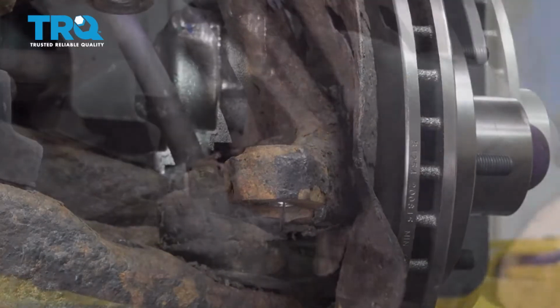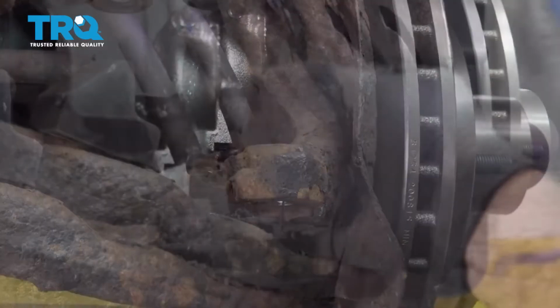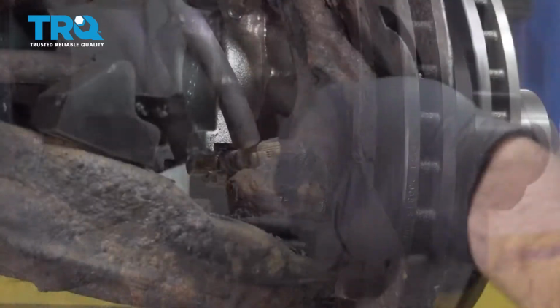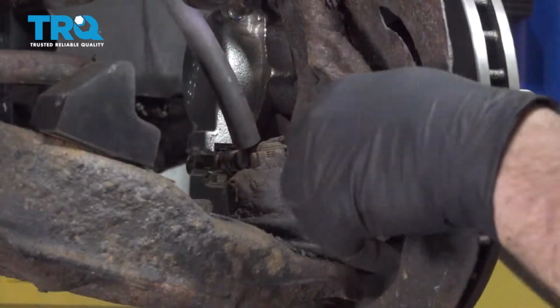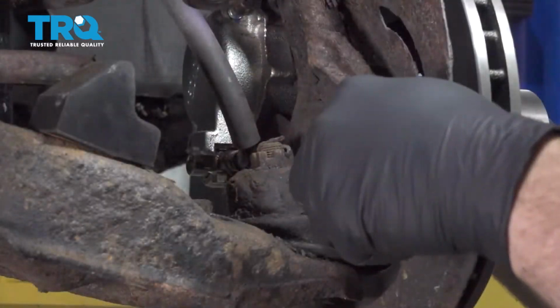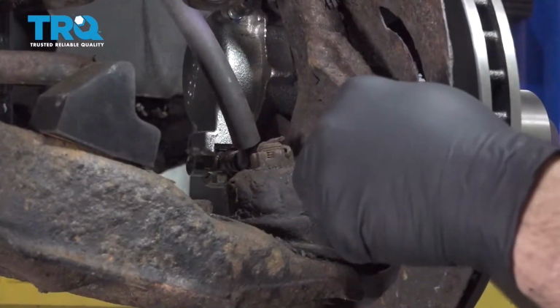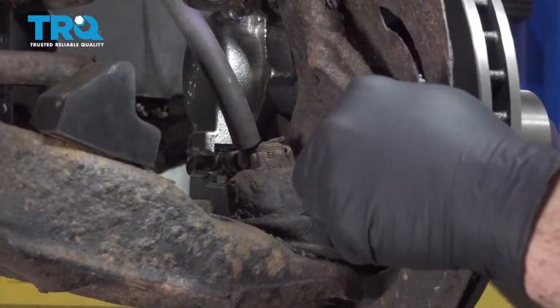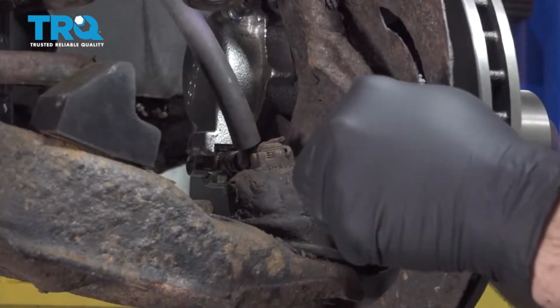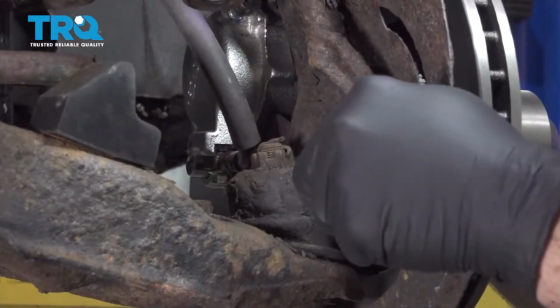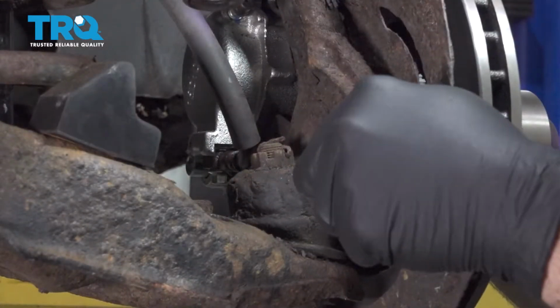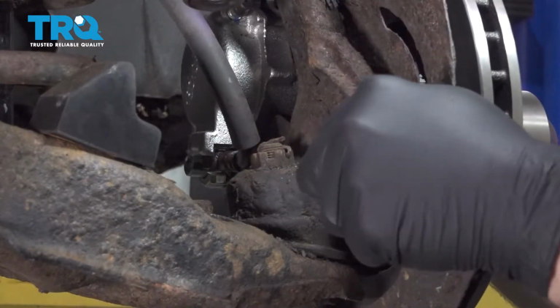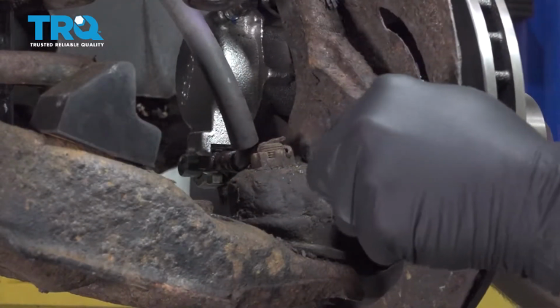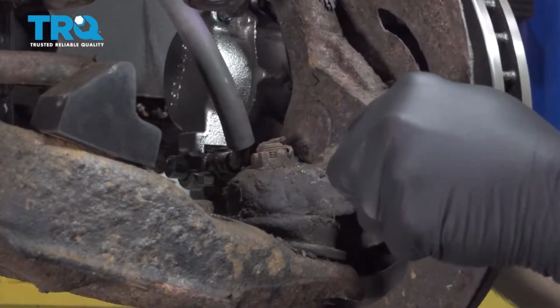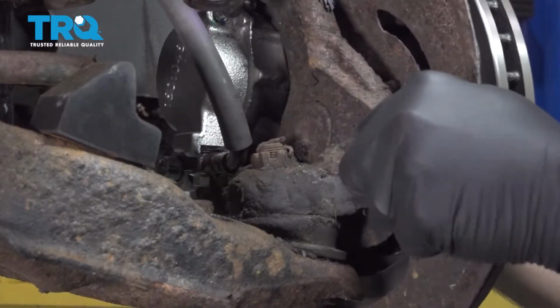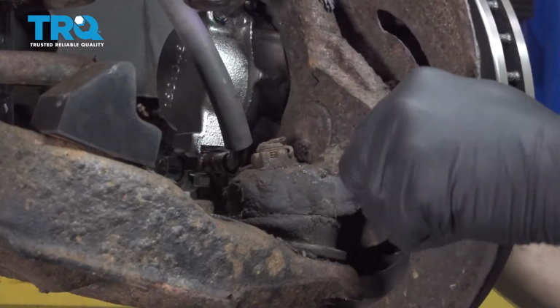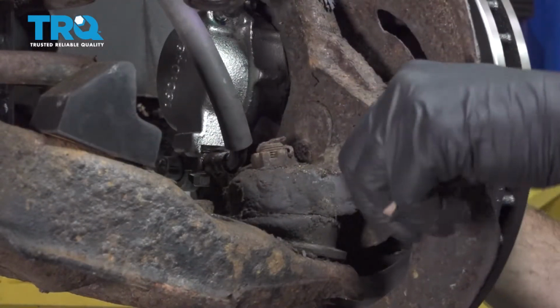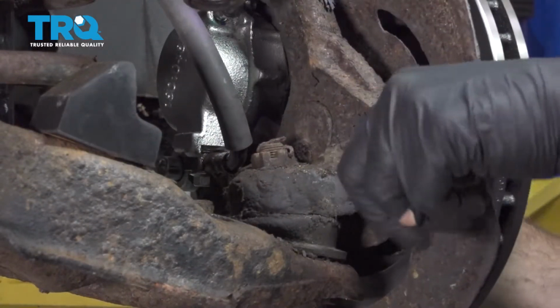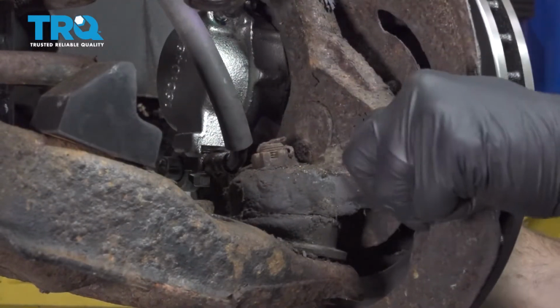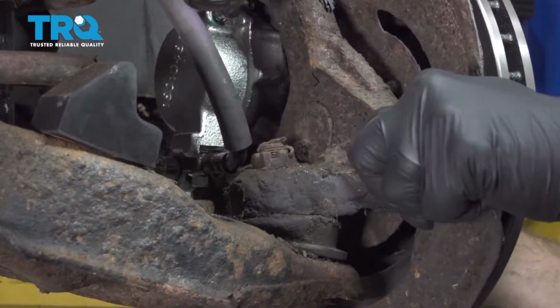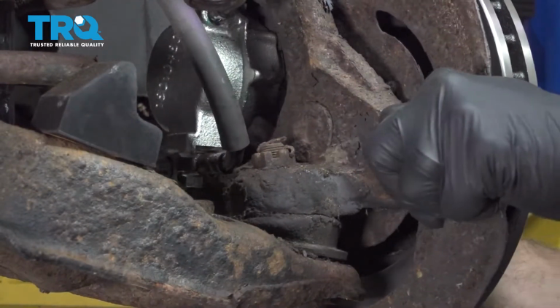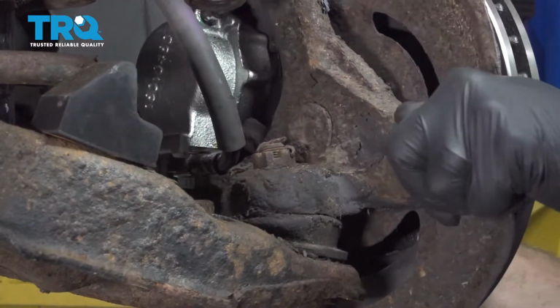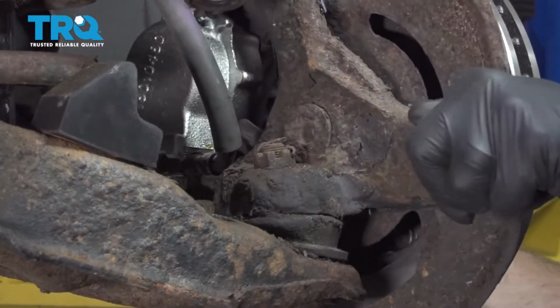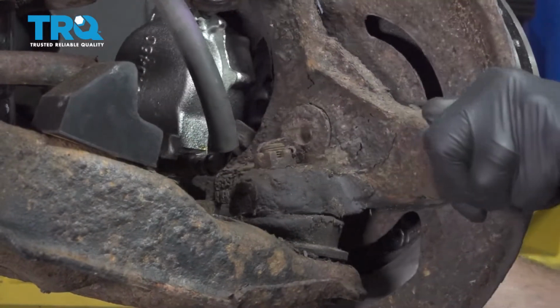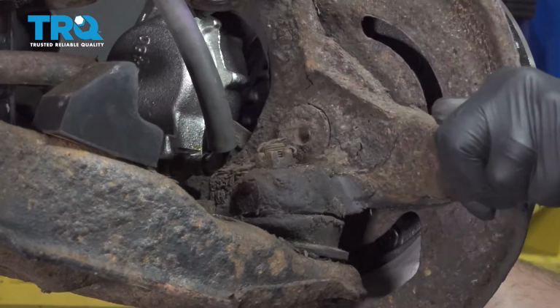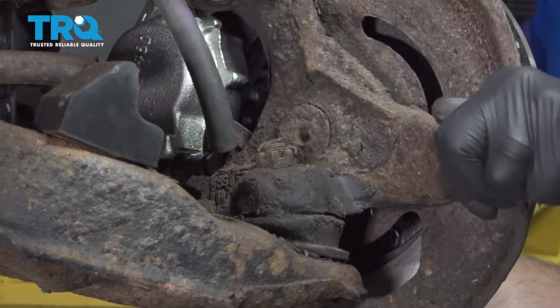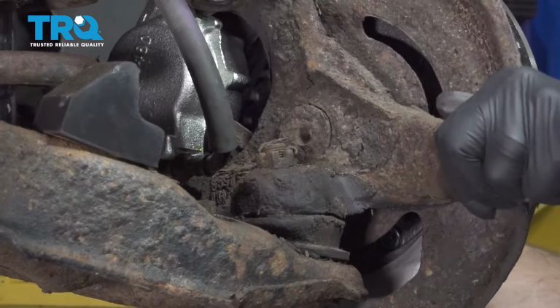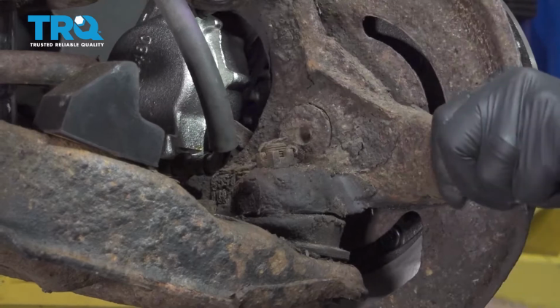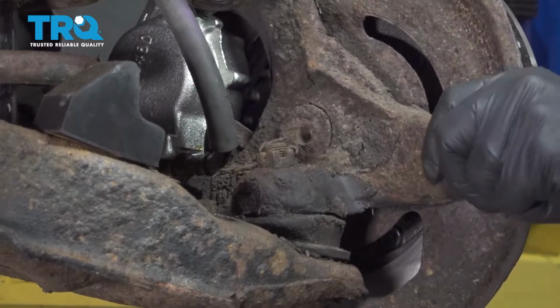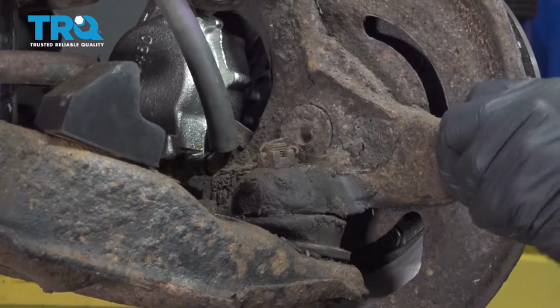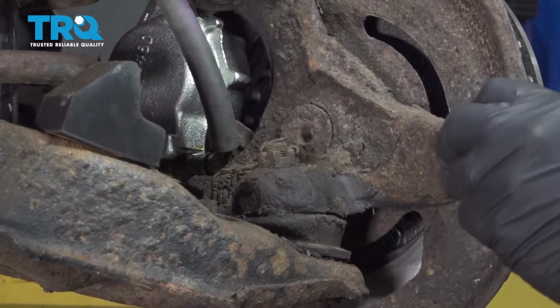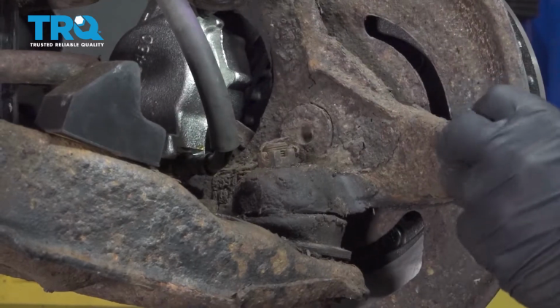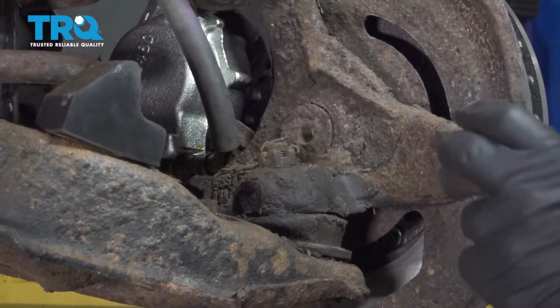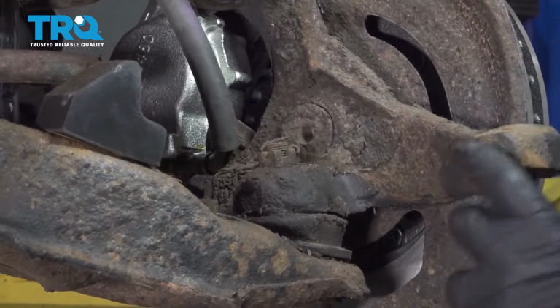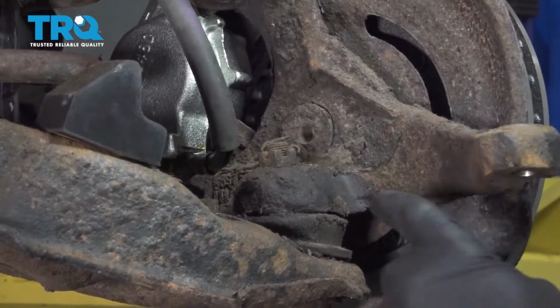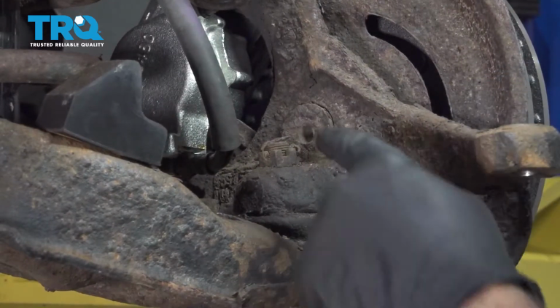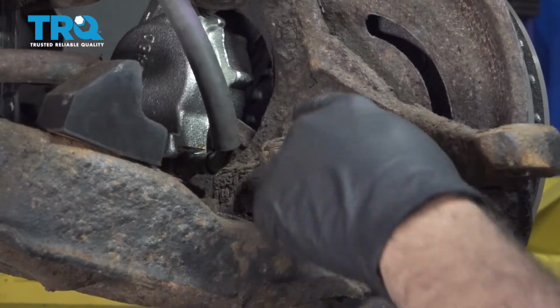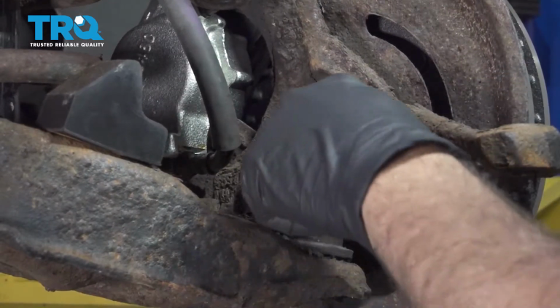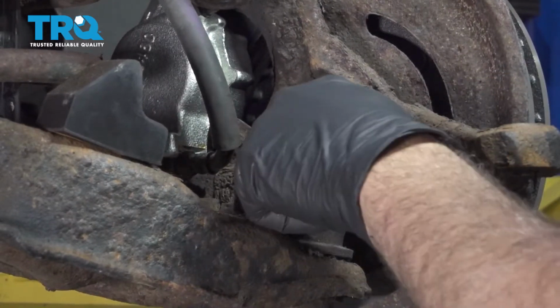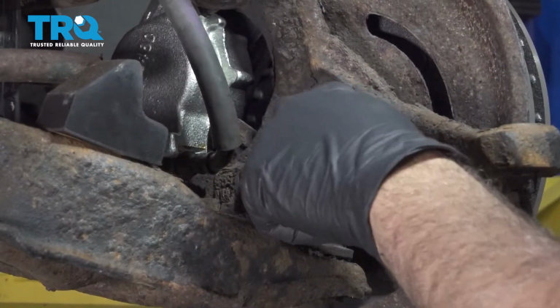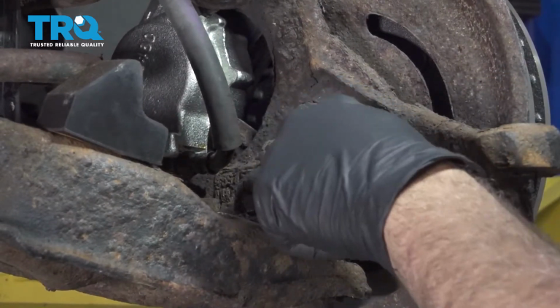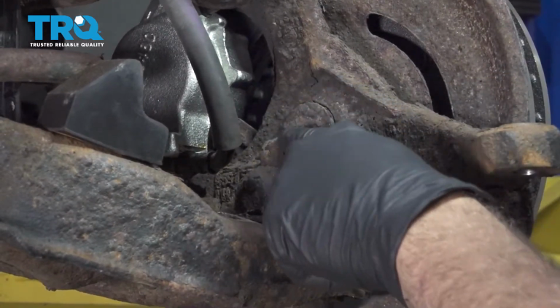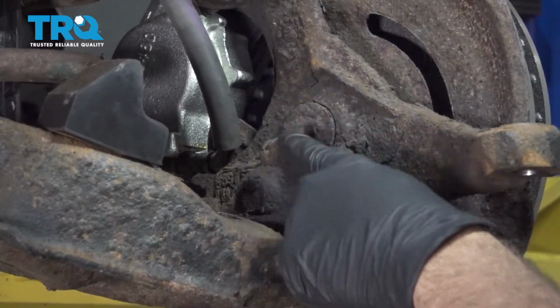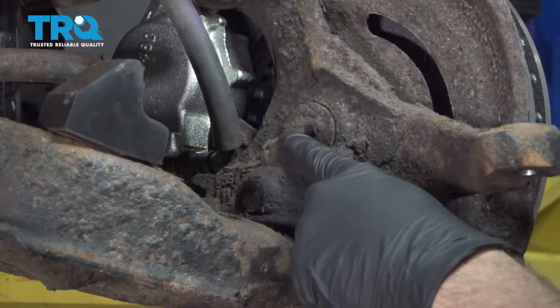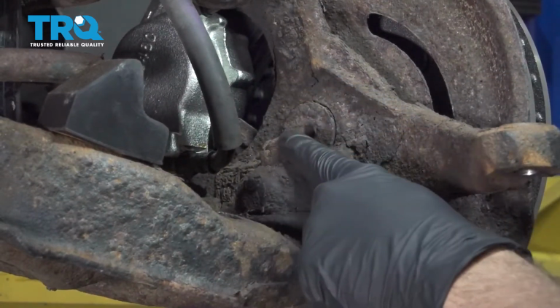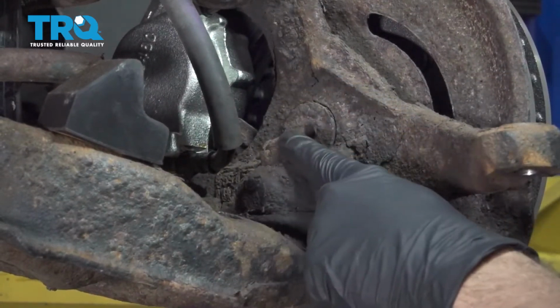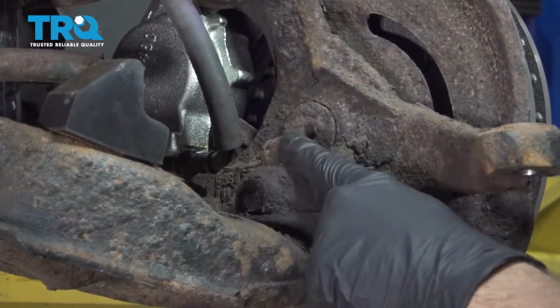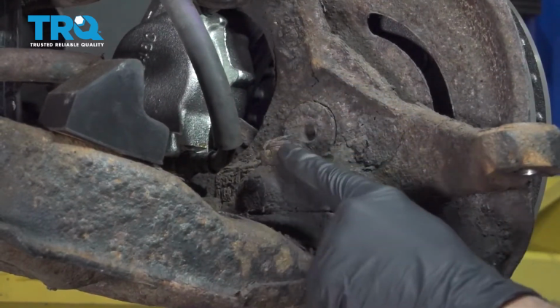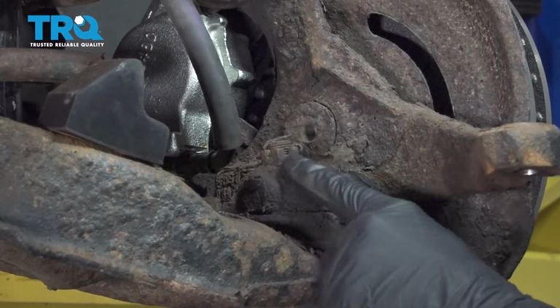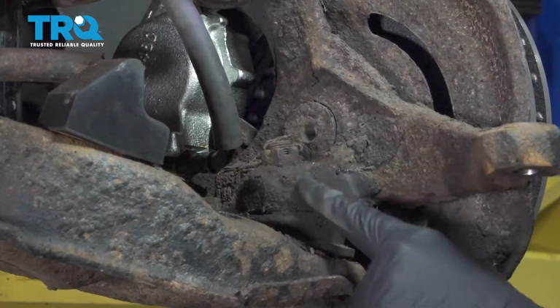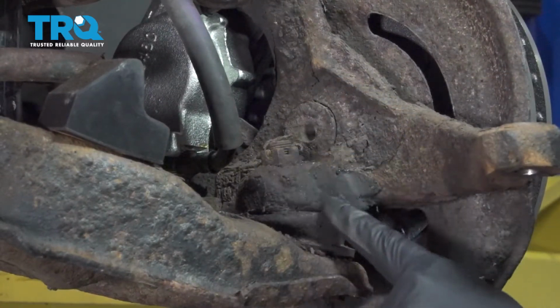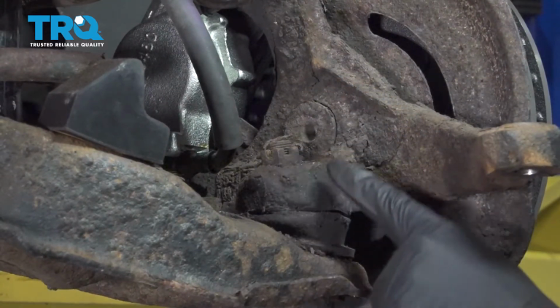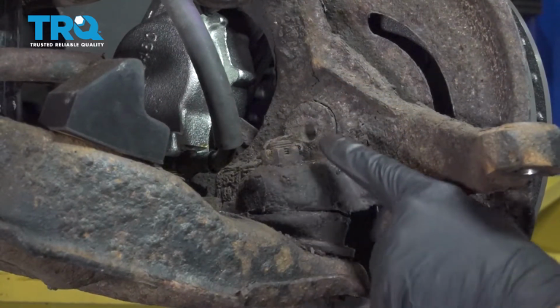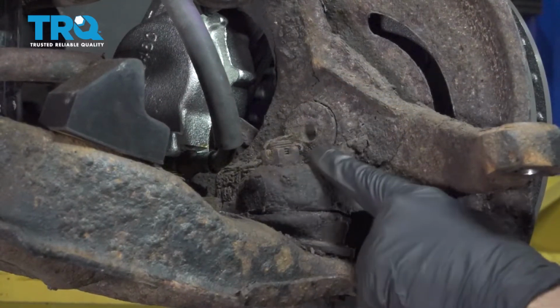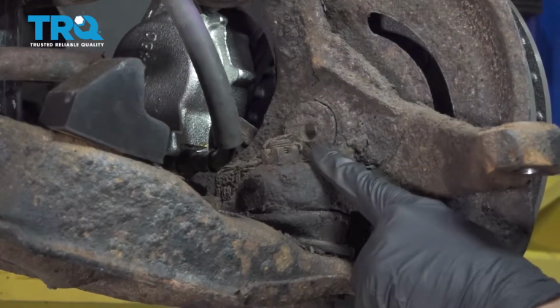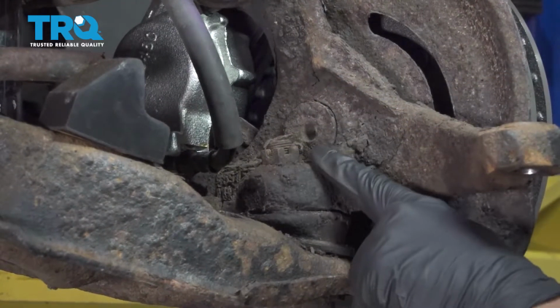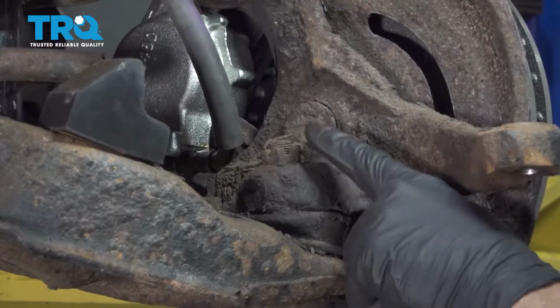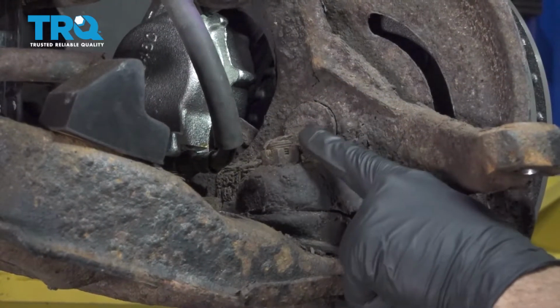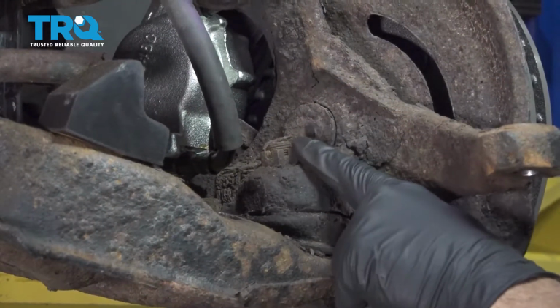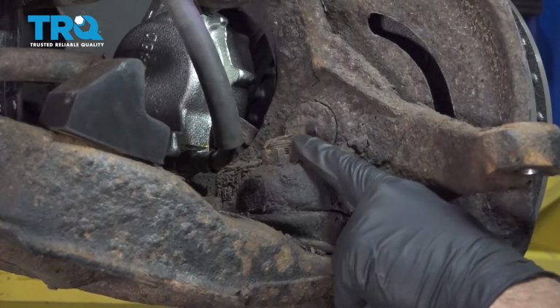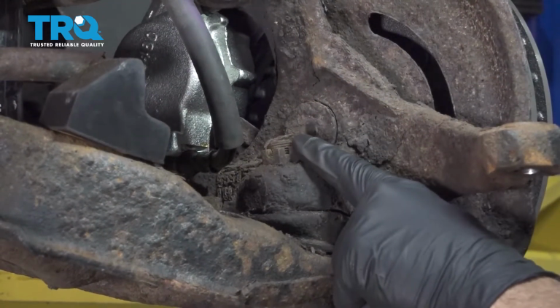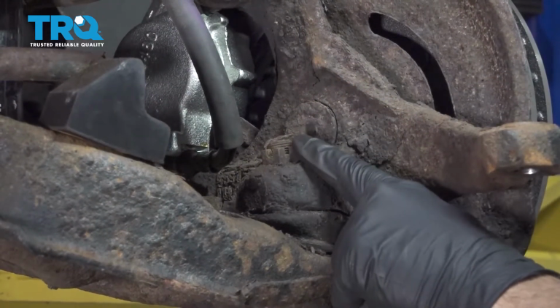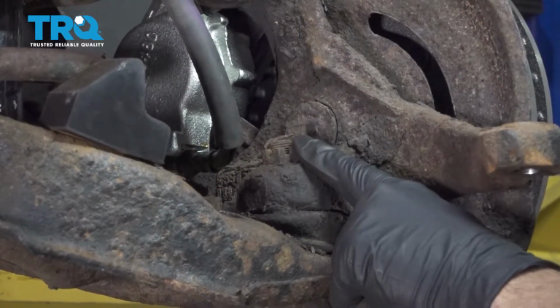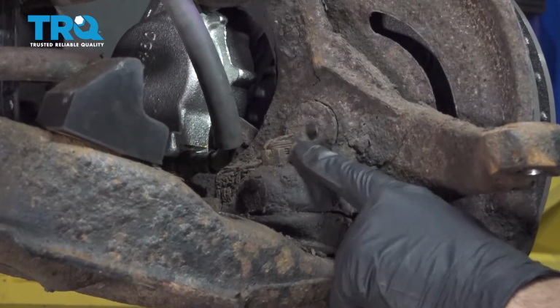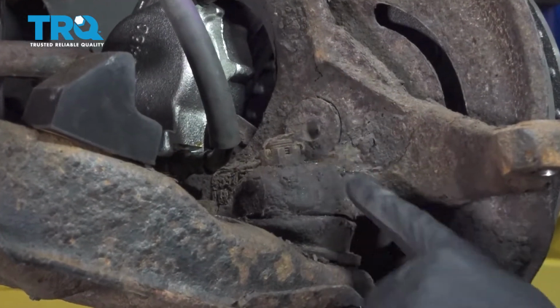Go ahead and take the knuckle and swing that out, giving us more room to get to the lower ball joint.